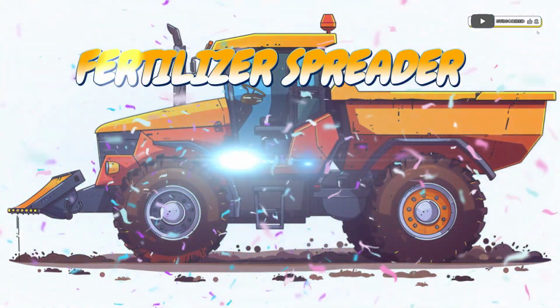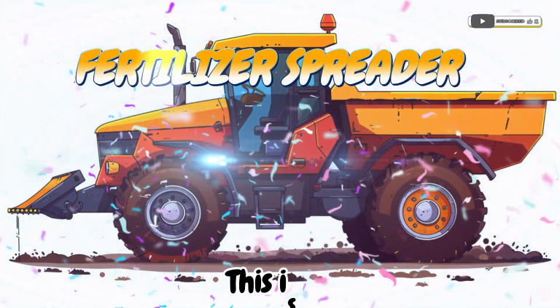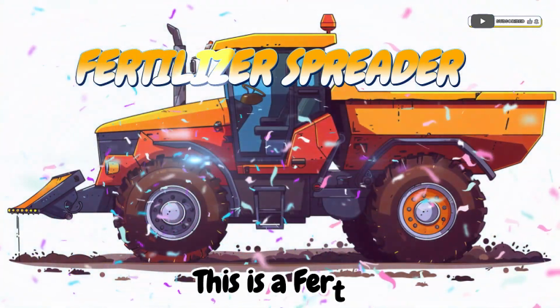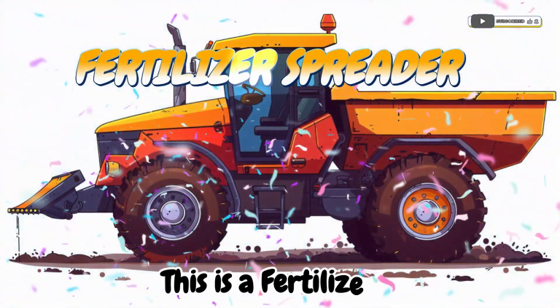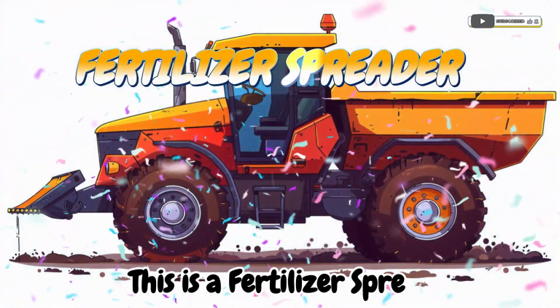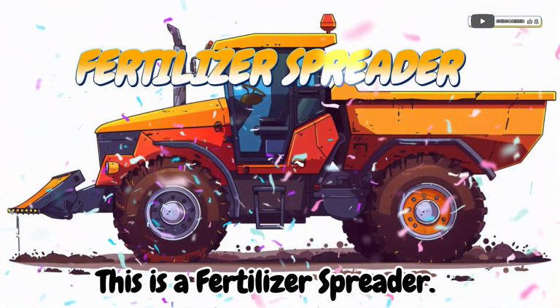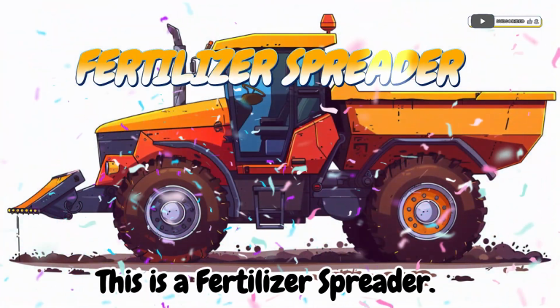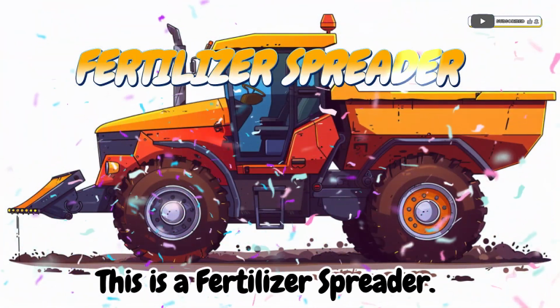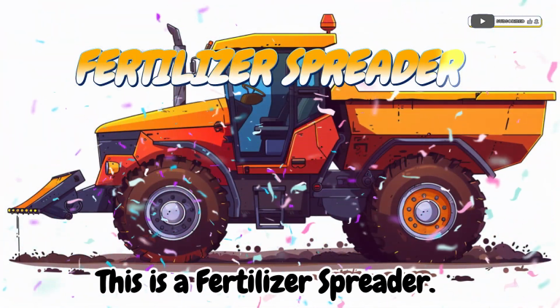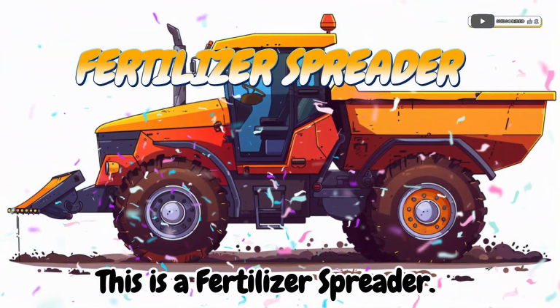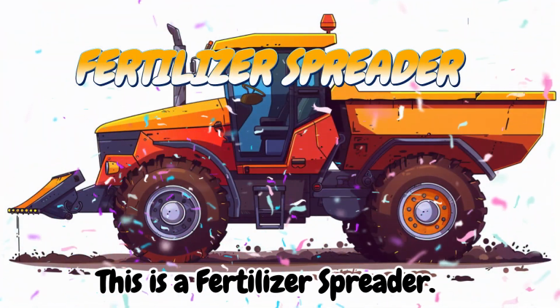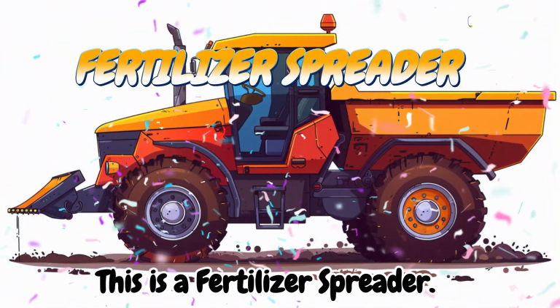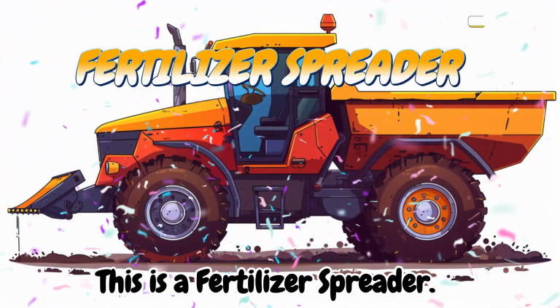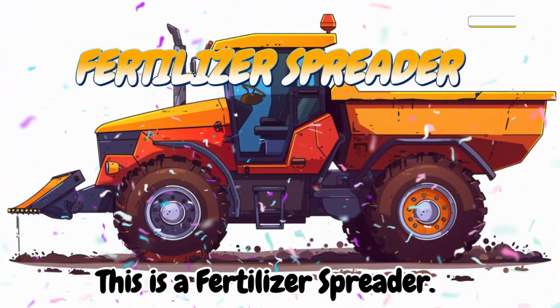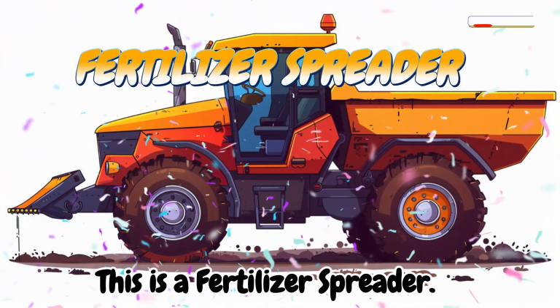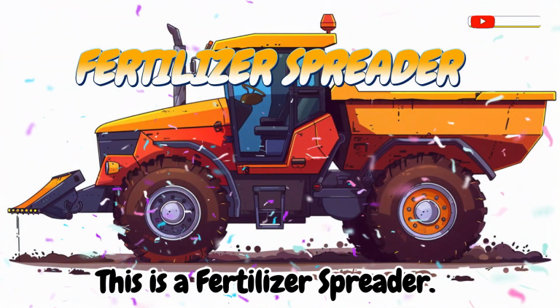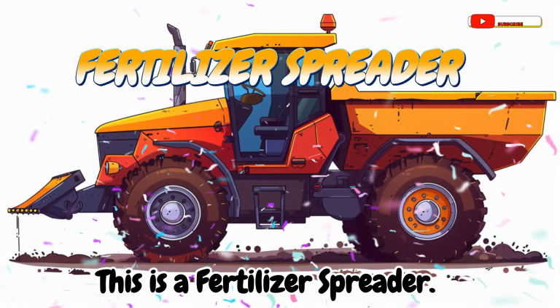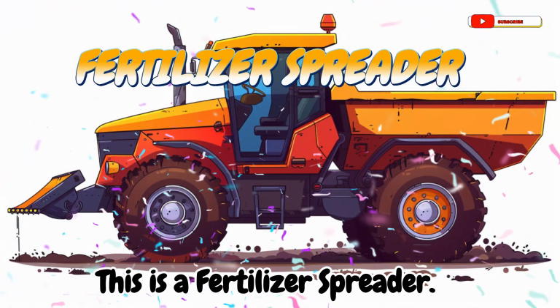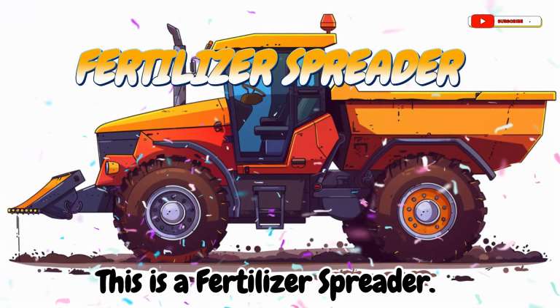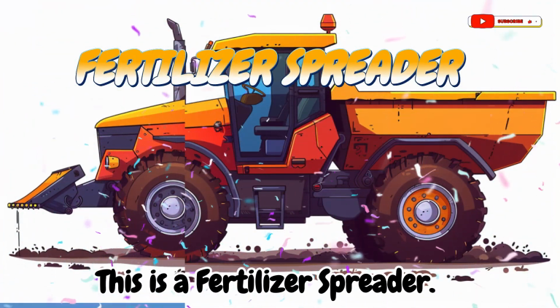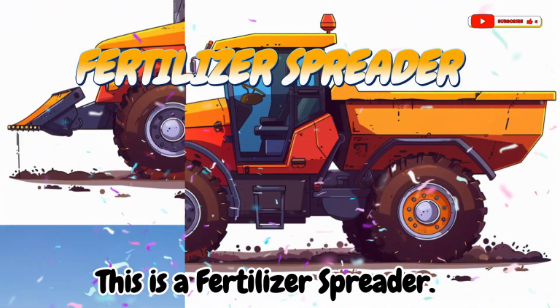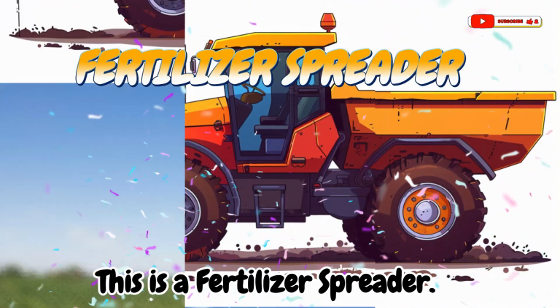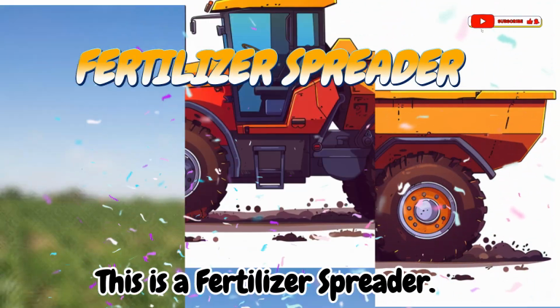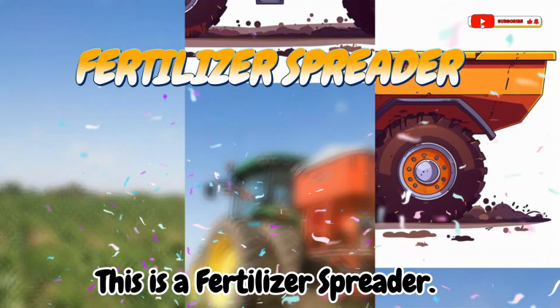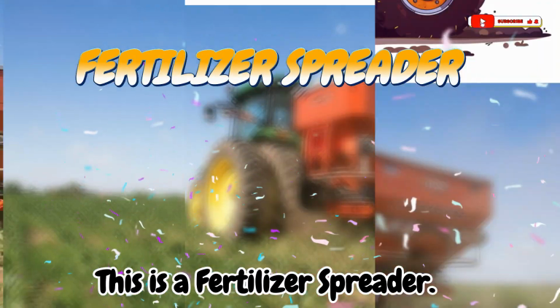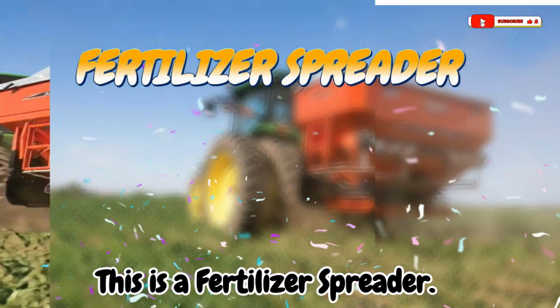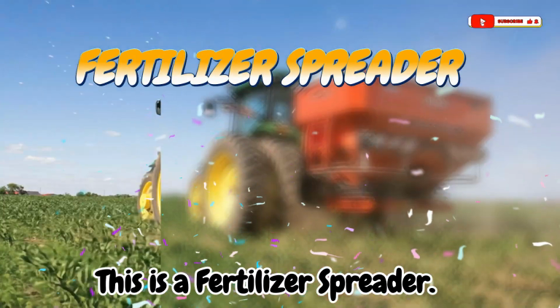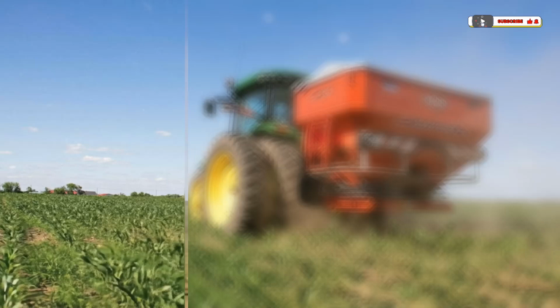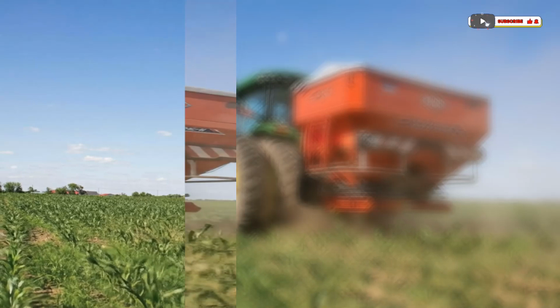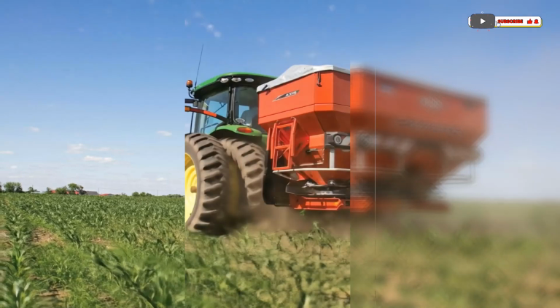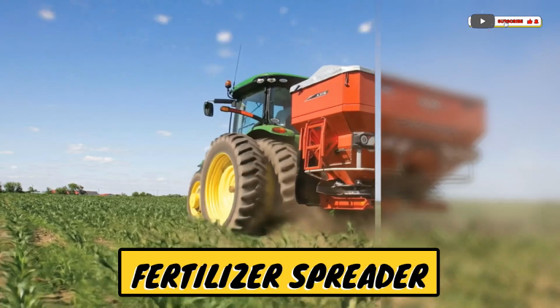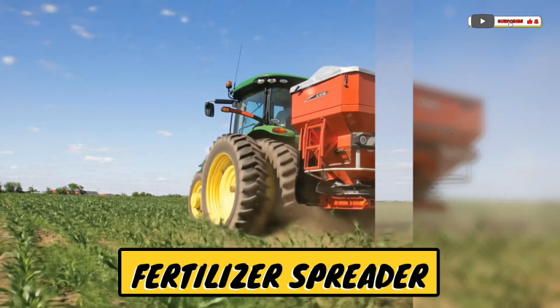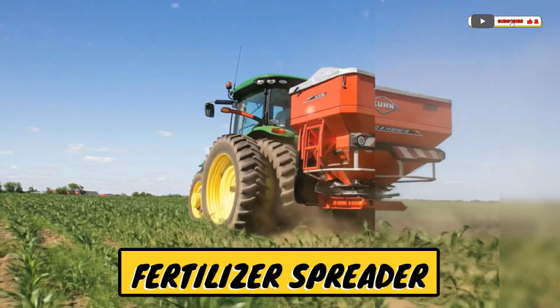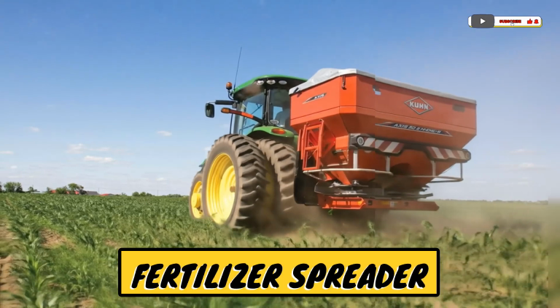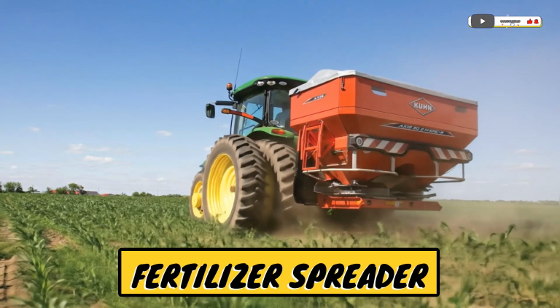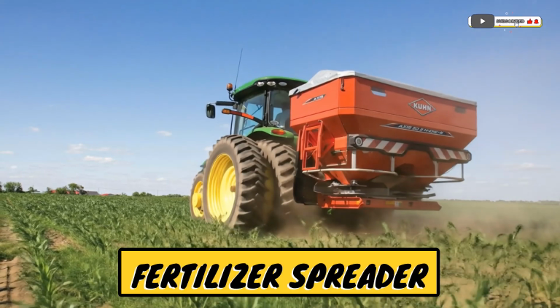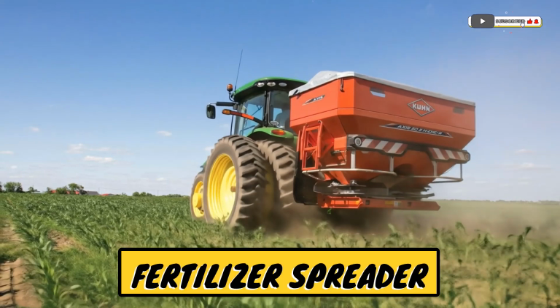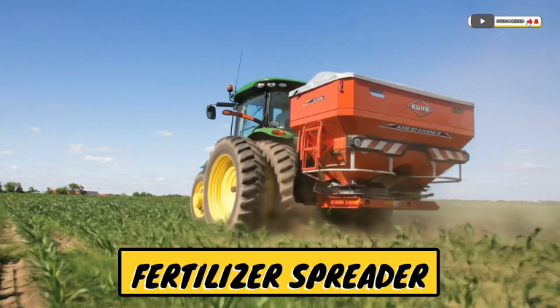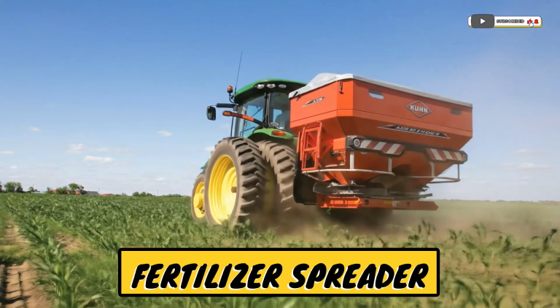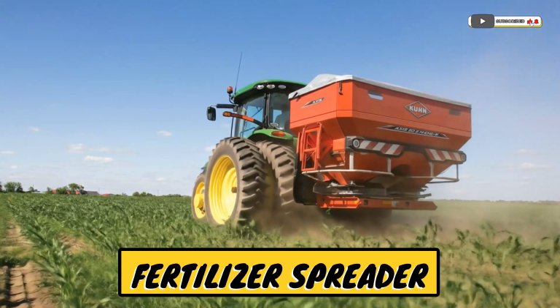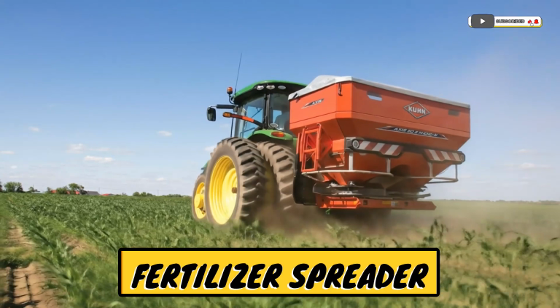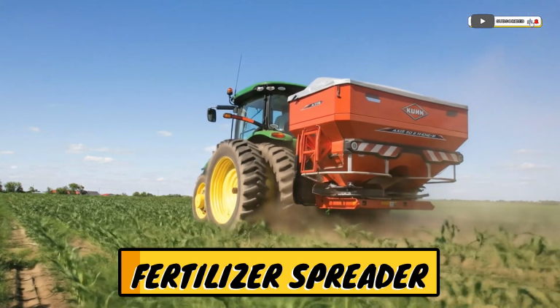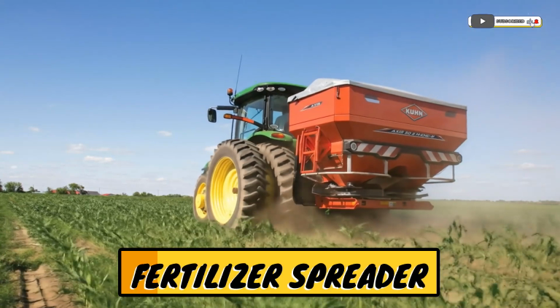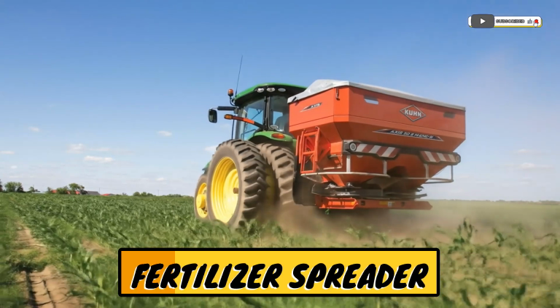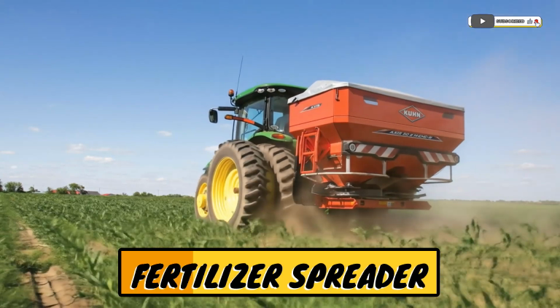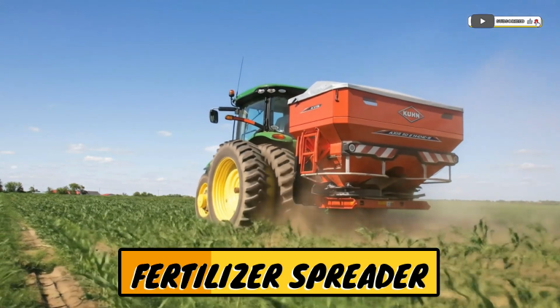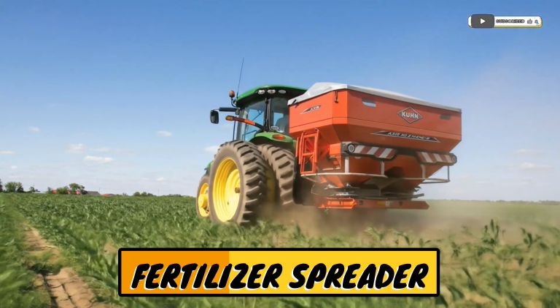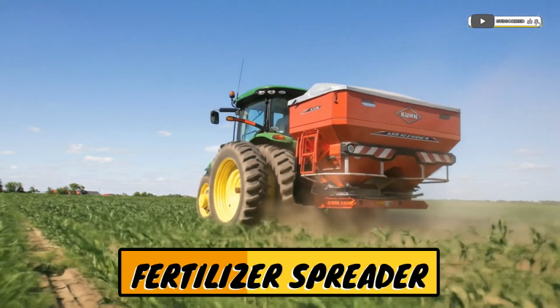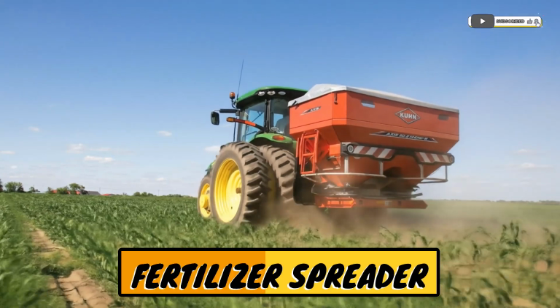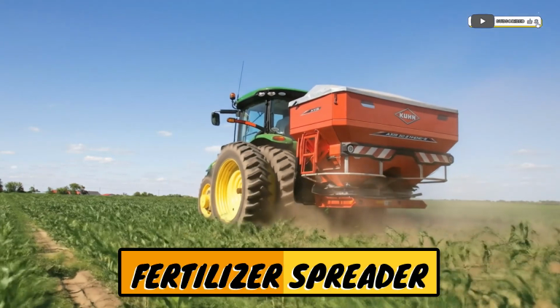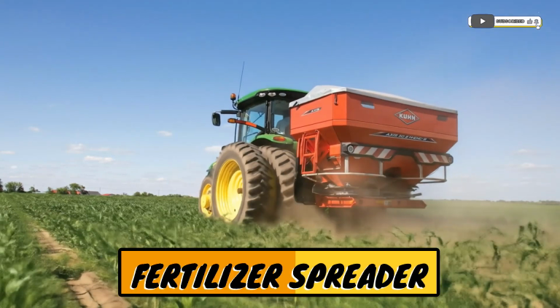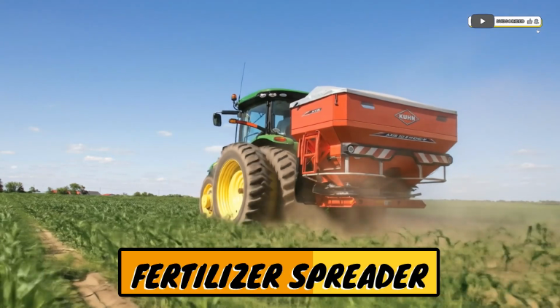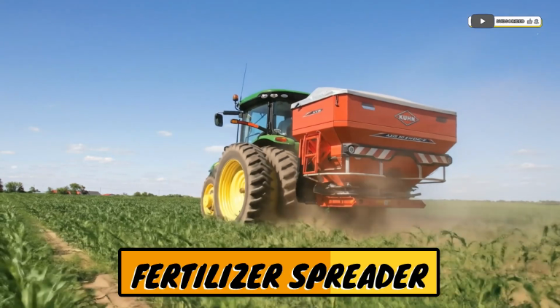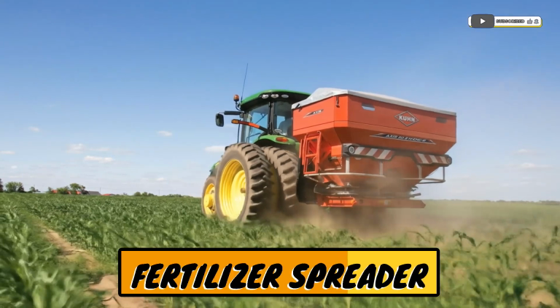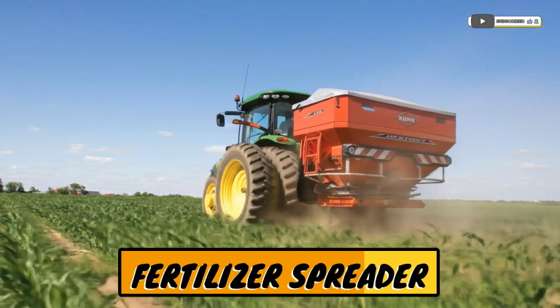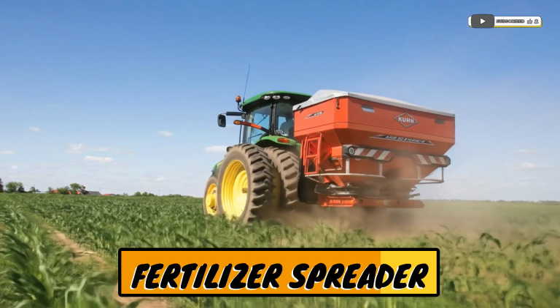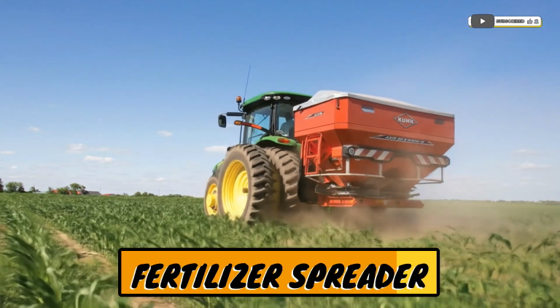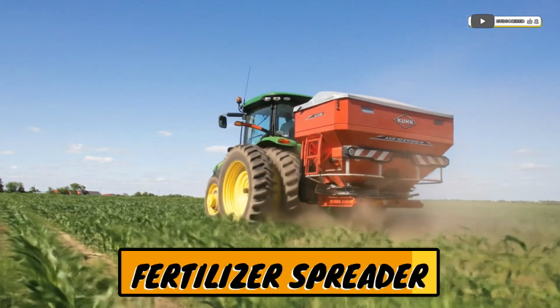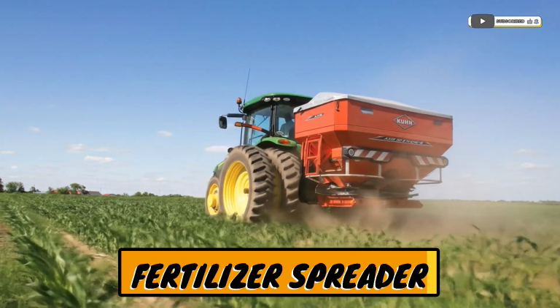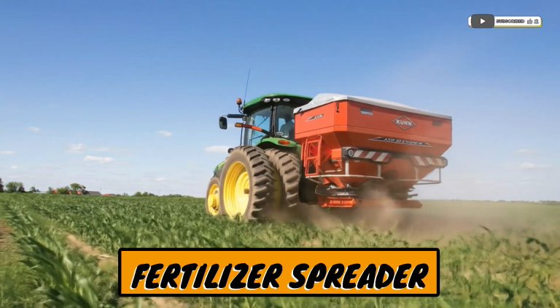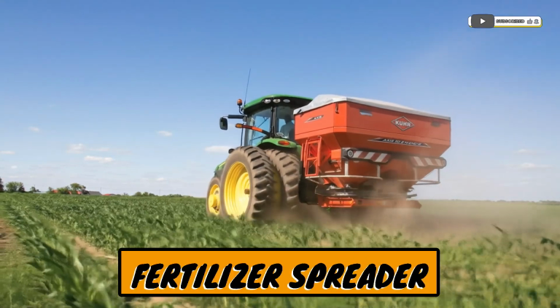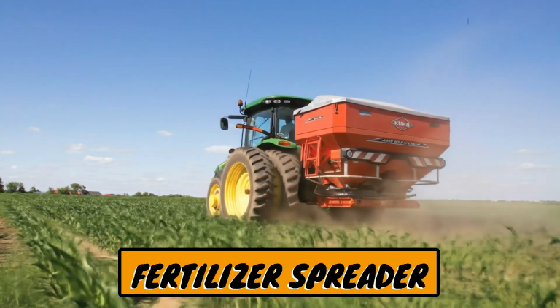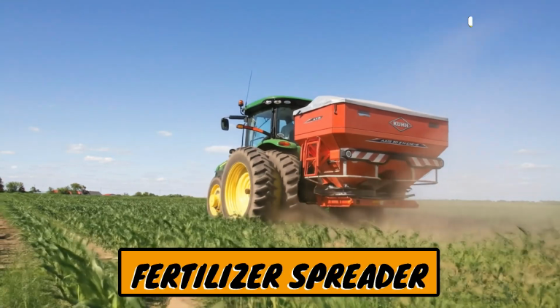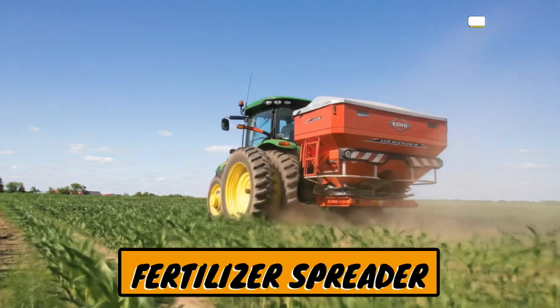This is a fertilizer spreader! A machine that spreads plant food evenly on the soil.